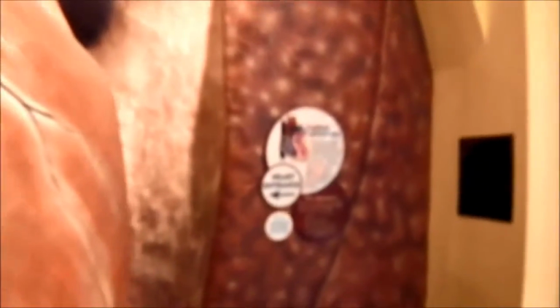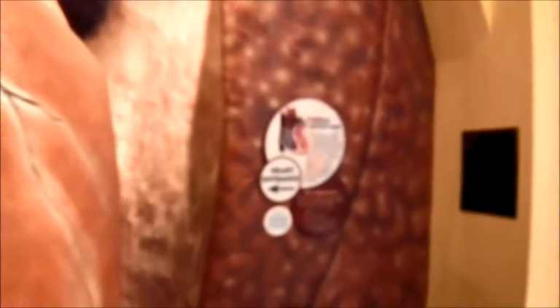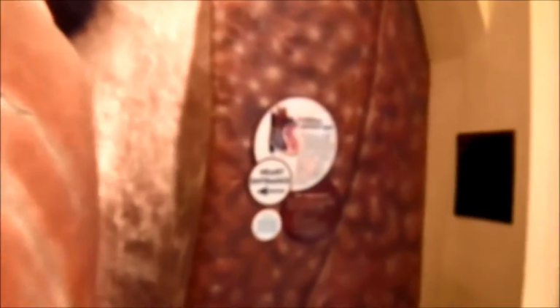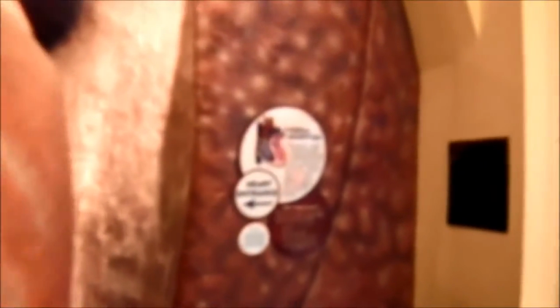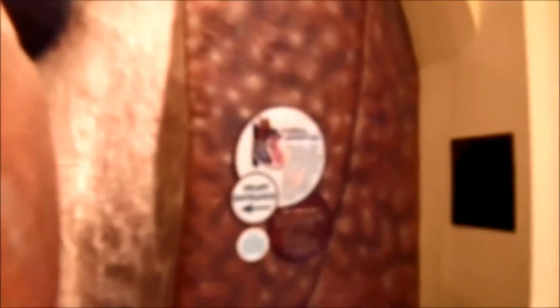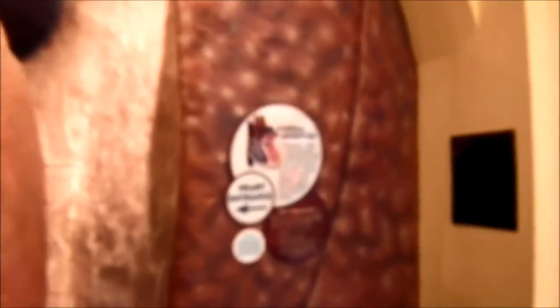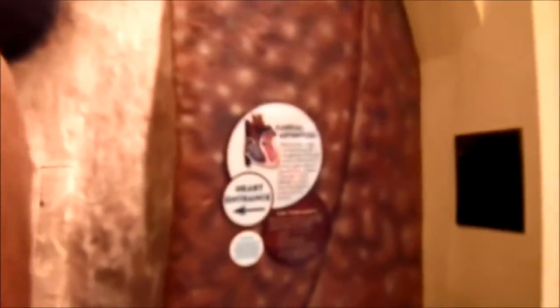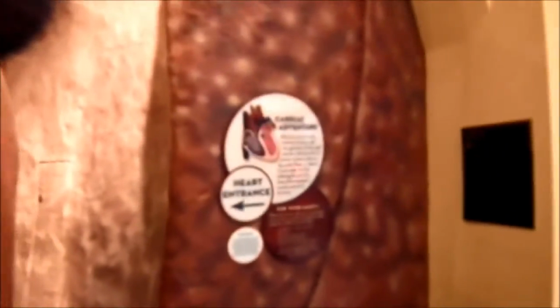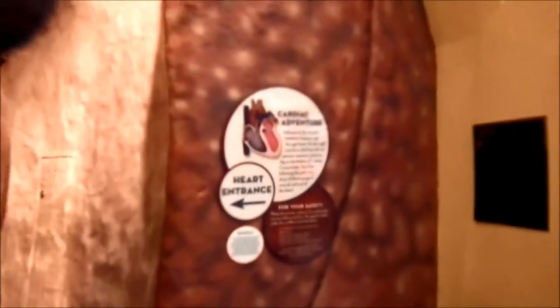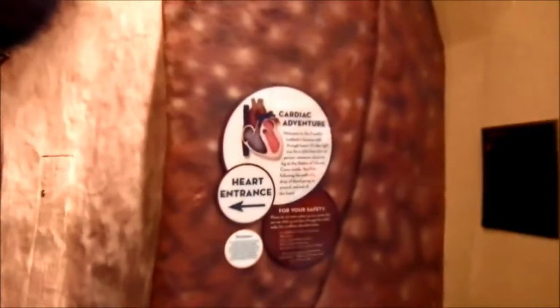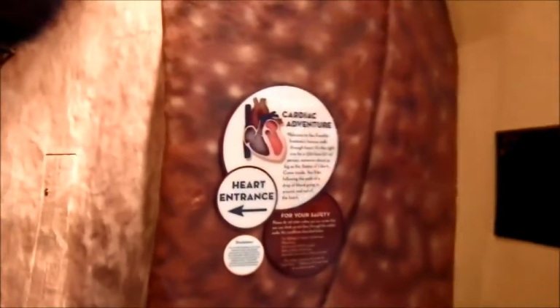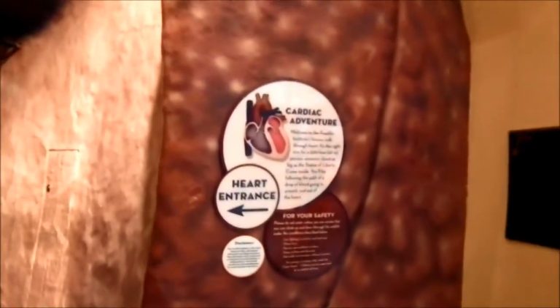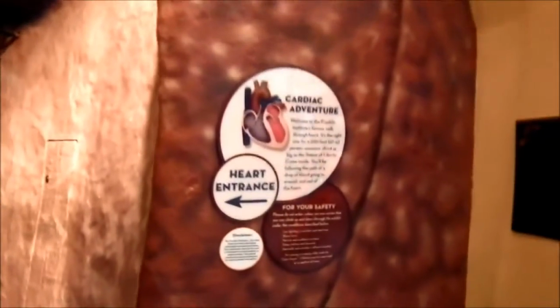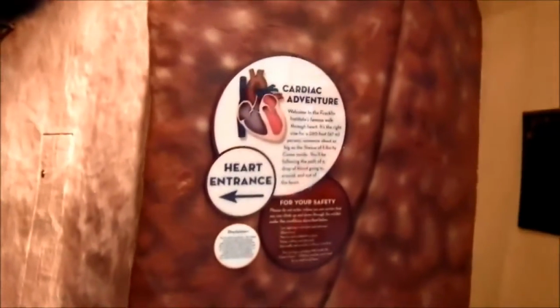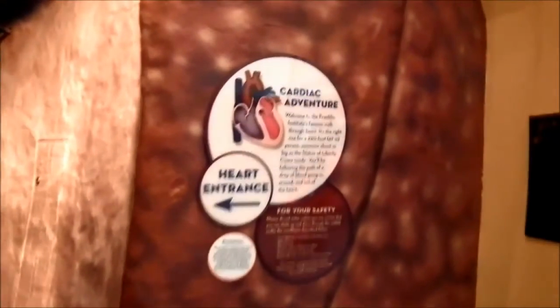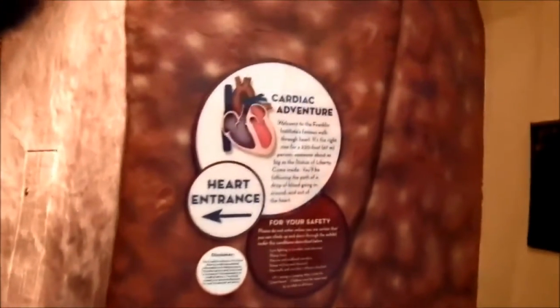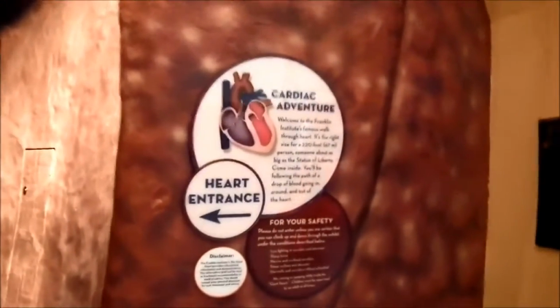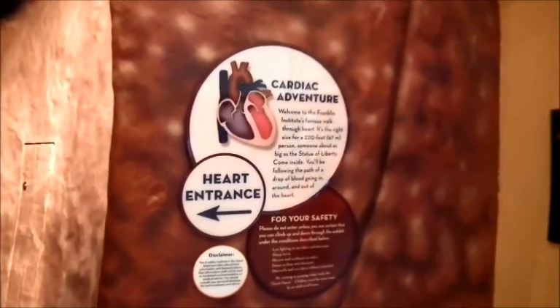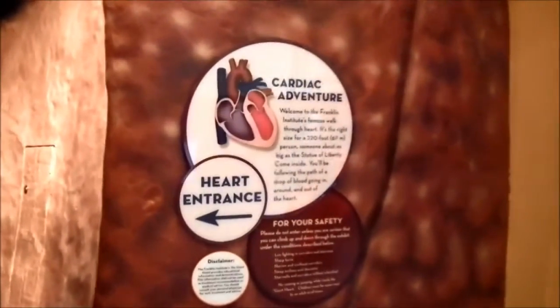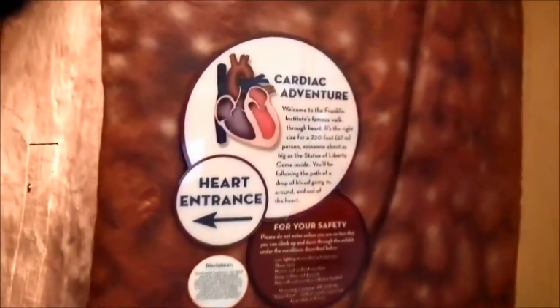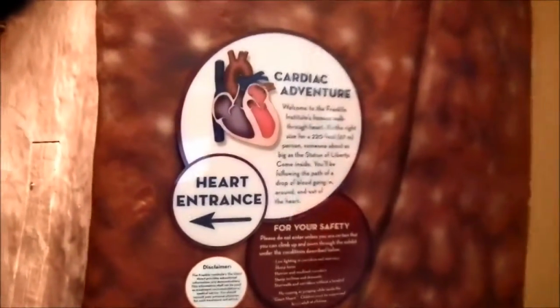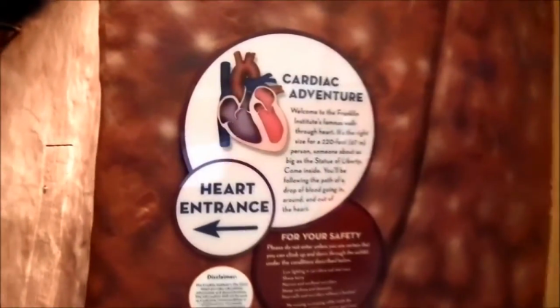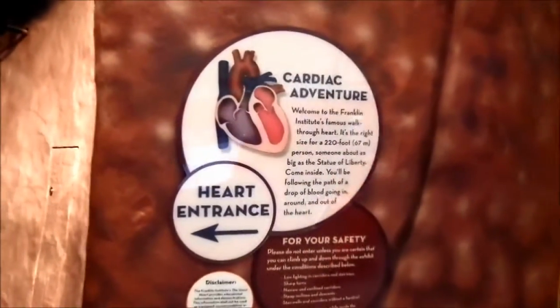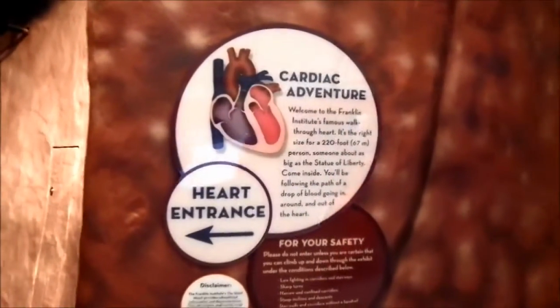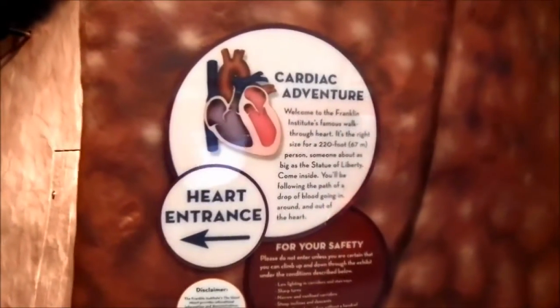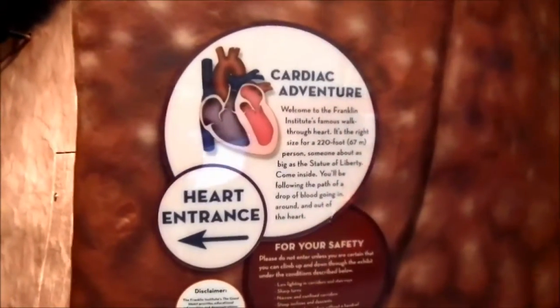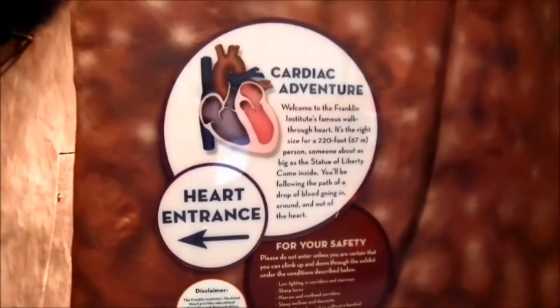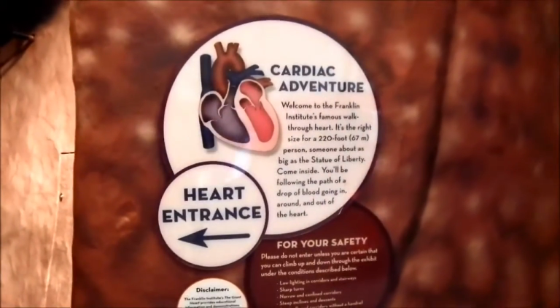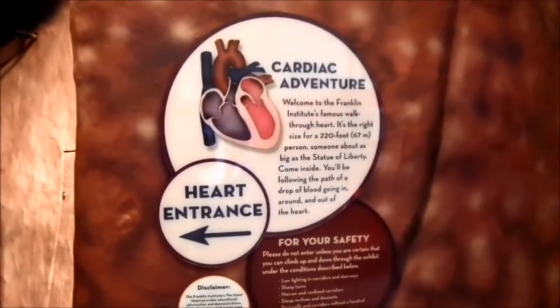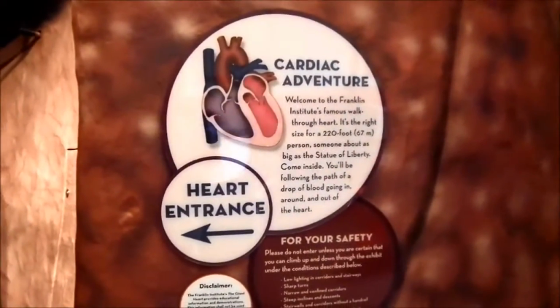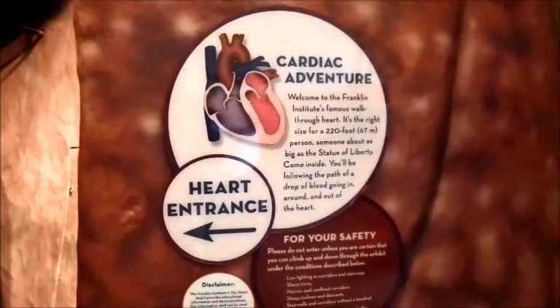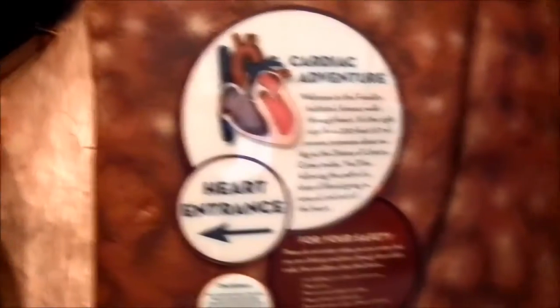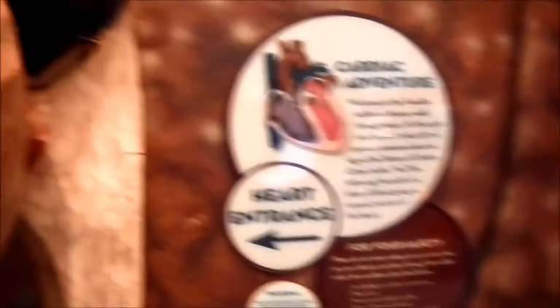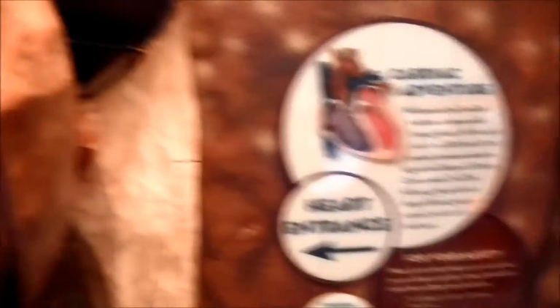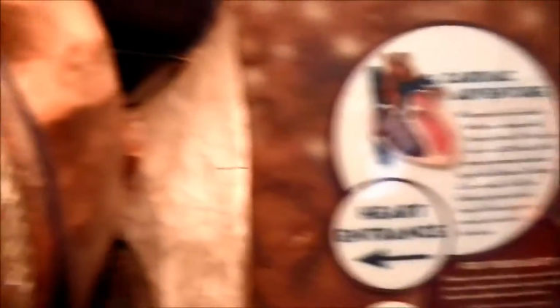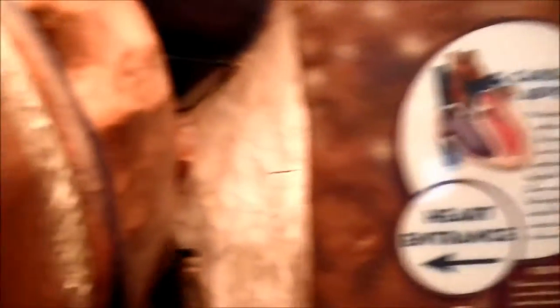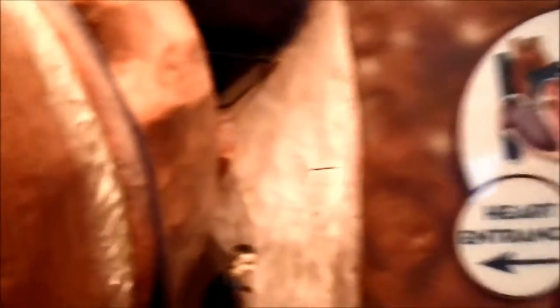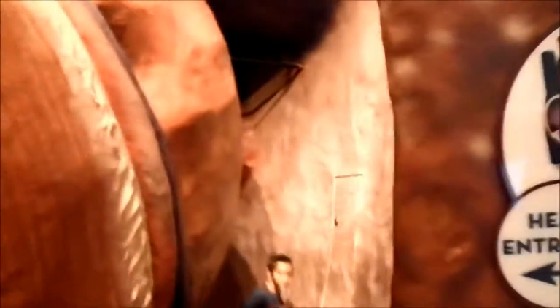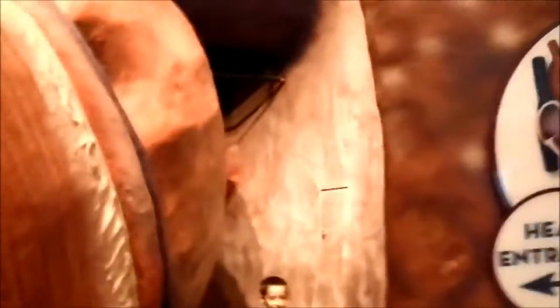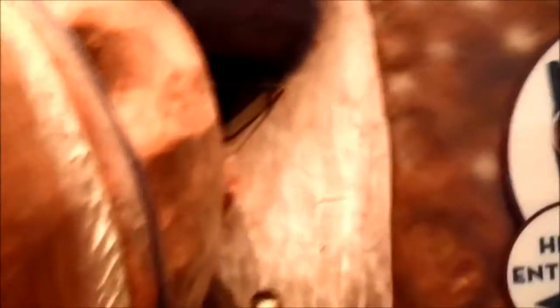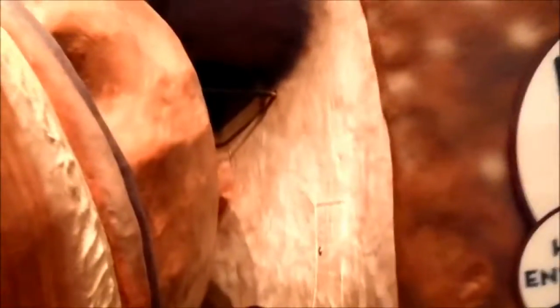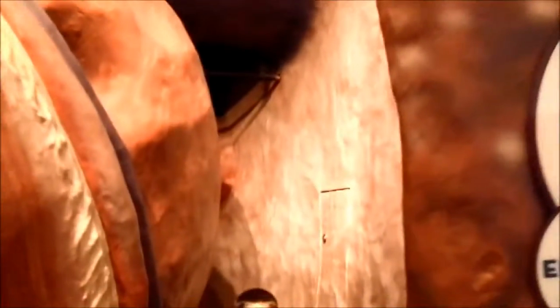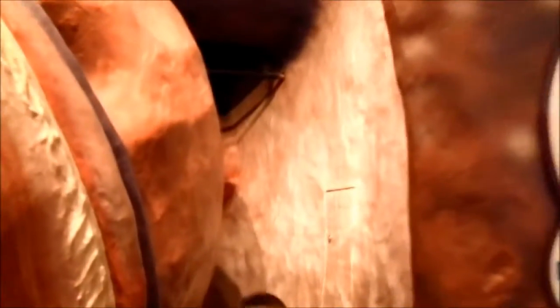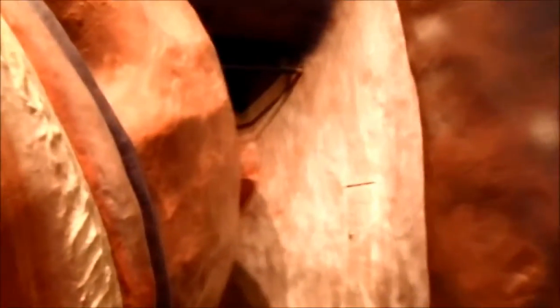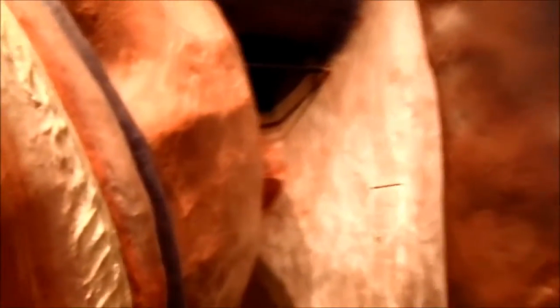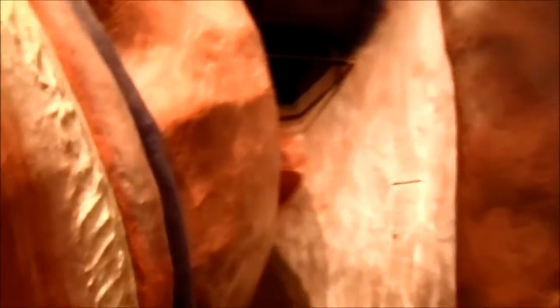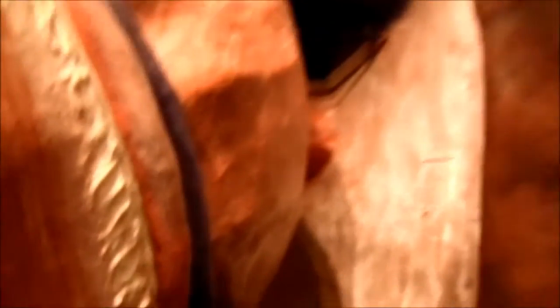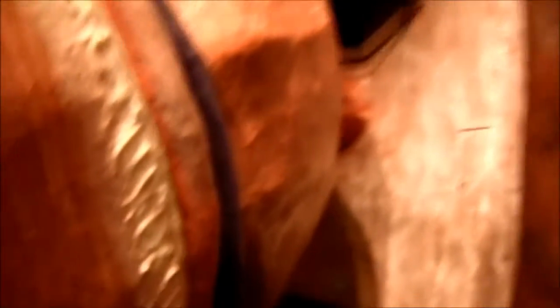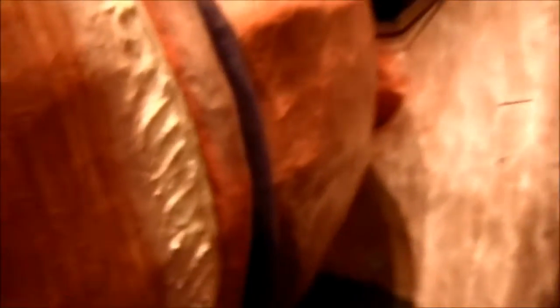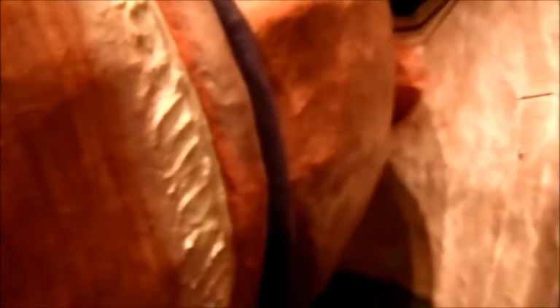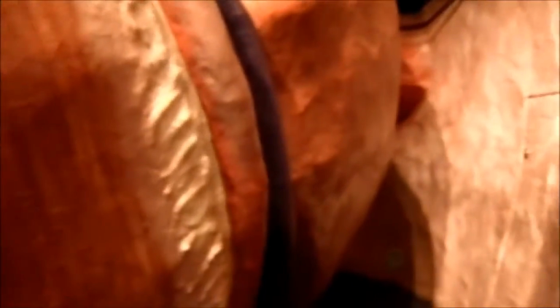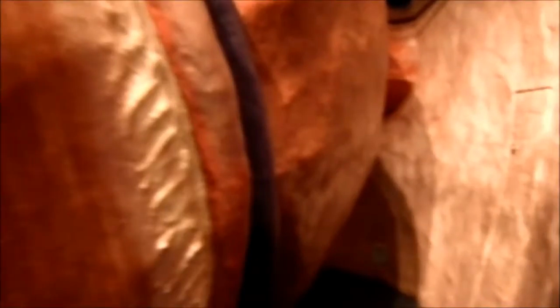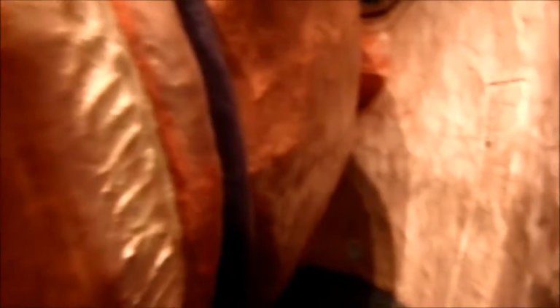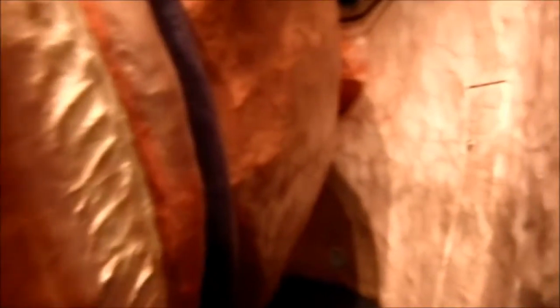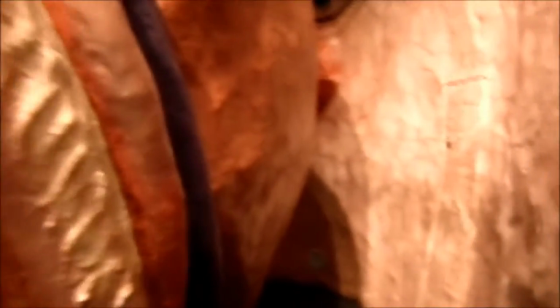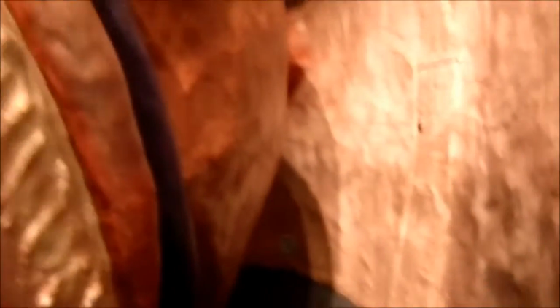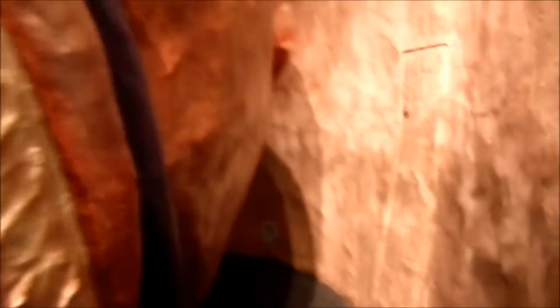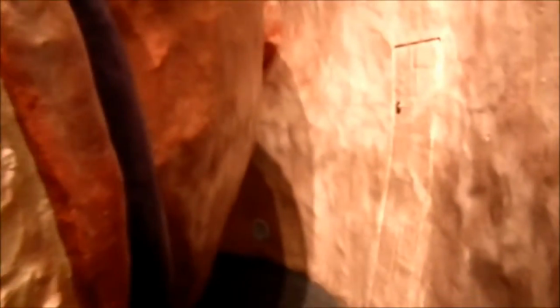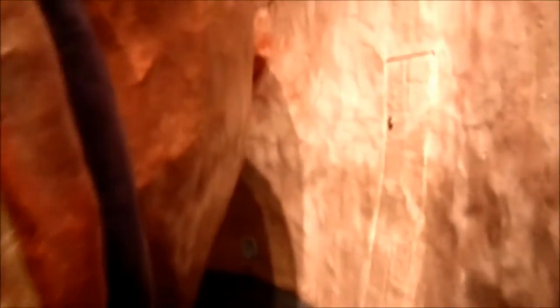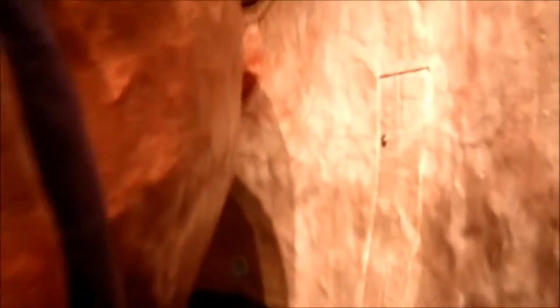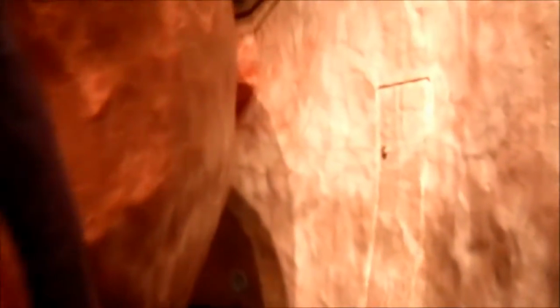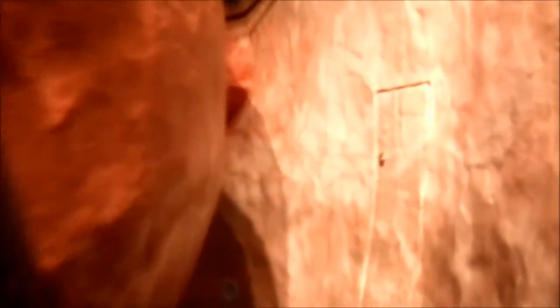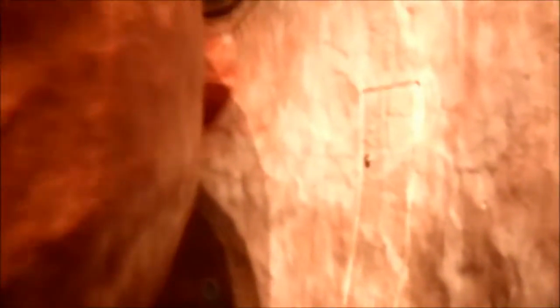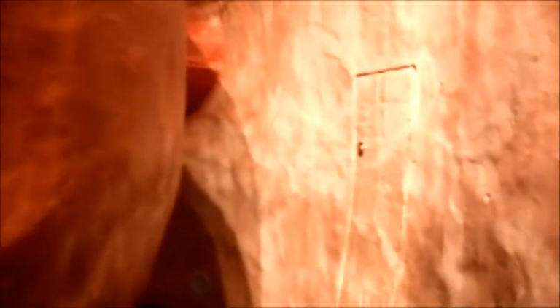This is my favorite museum exhibit in the world, the Franklin Giant Heart. Uh-oh, there goes some cholesterol.